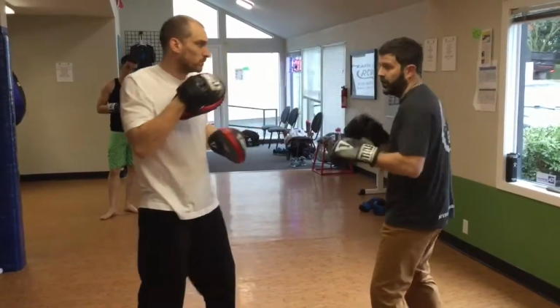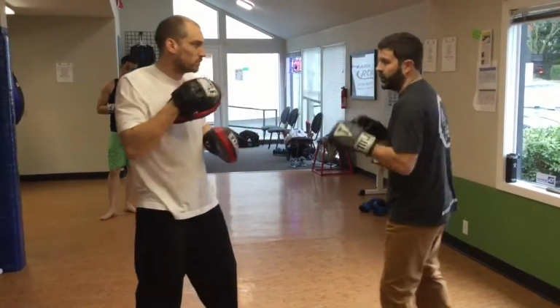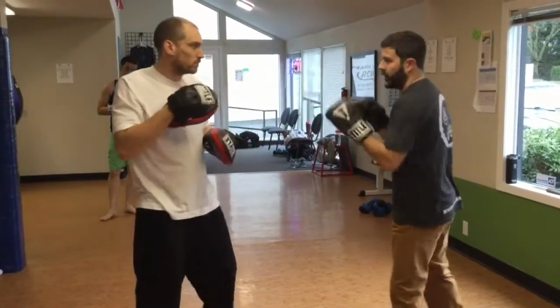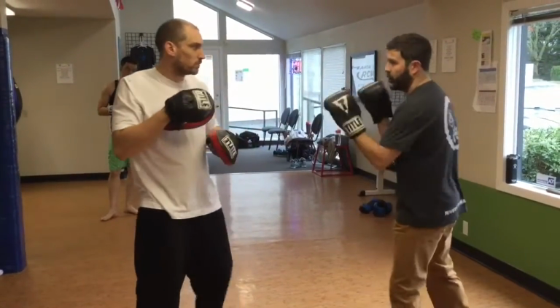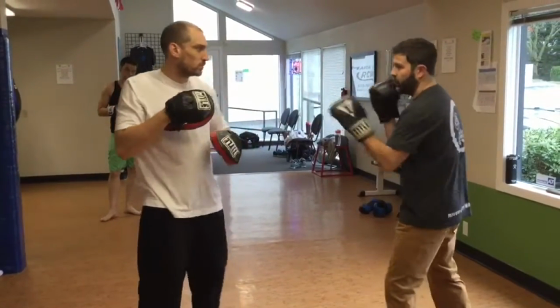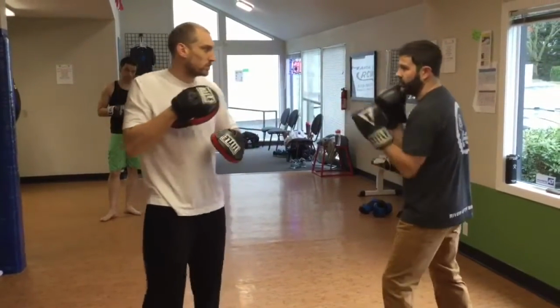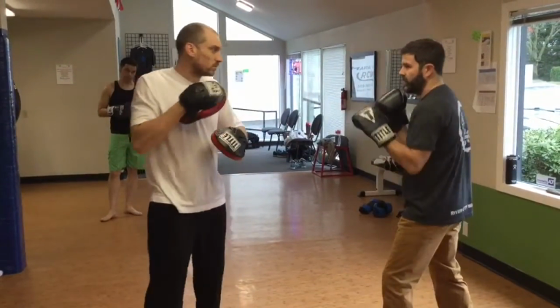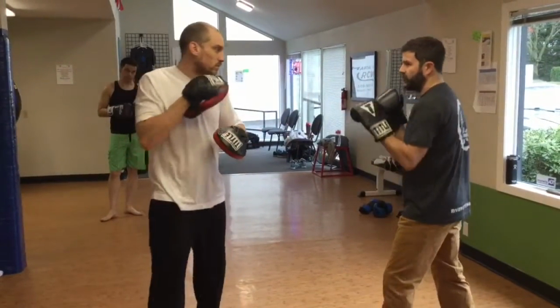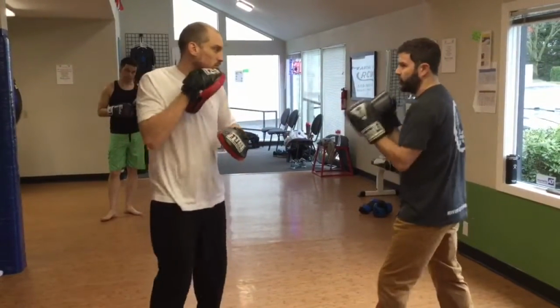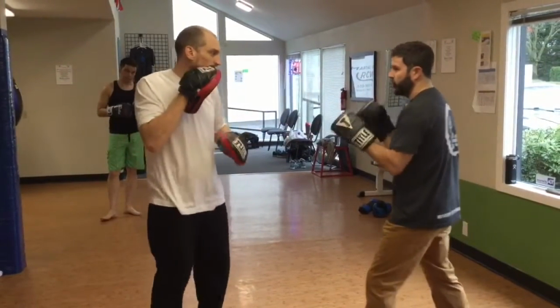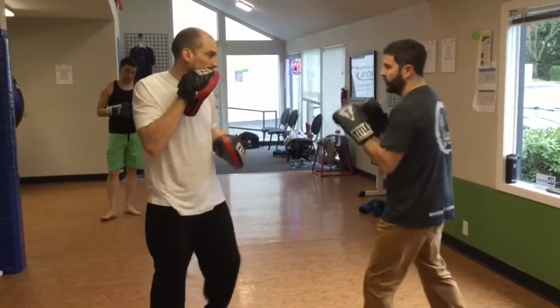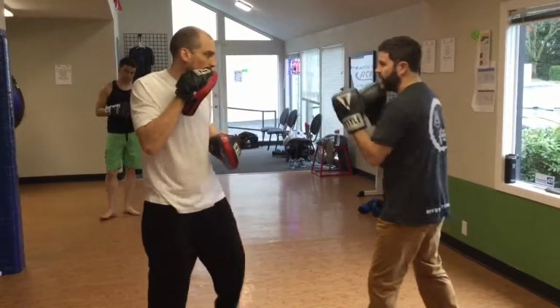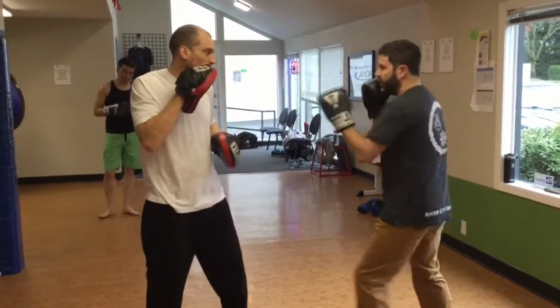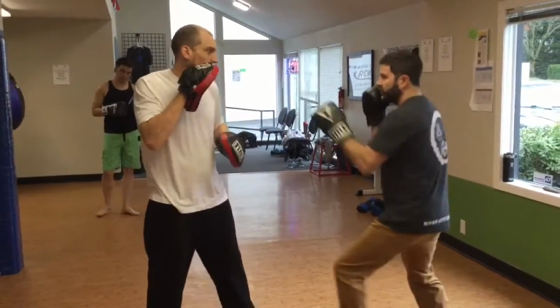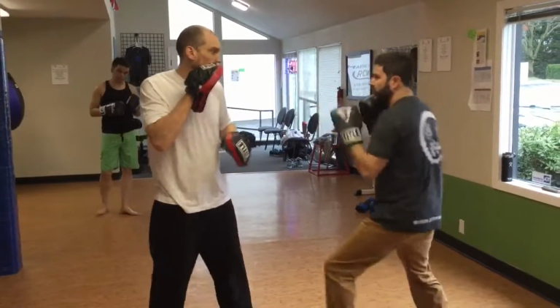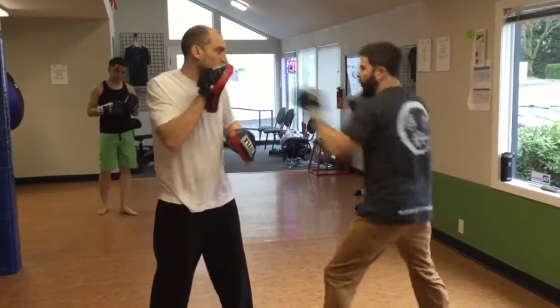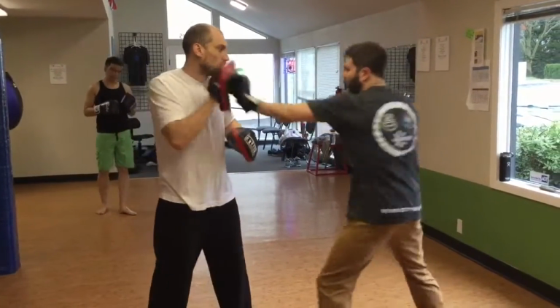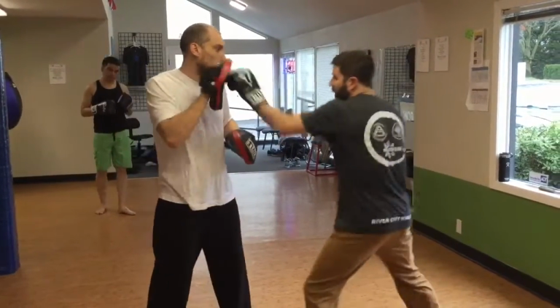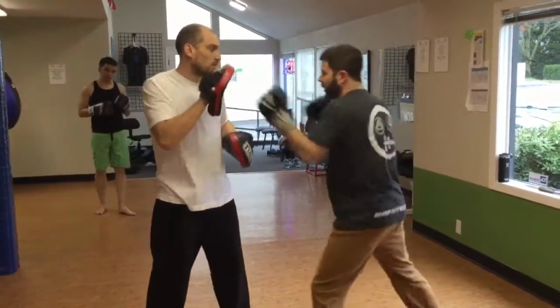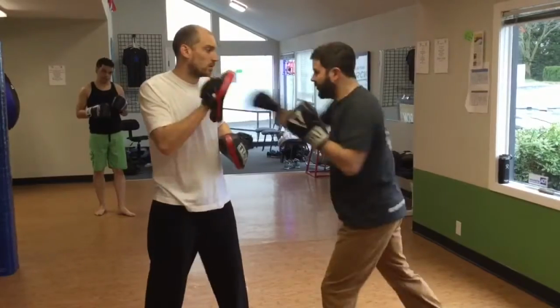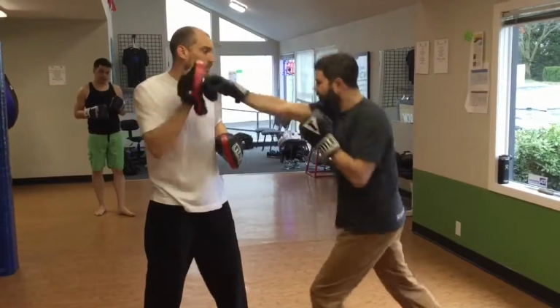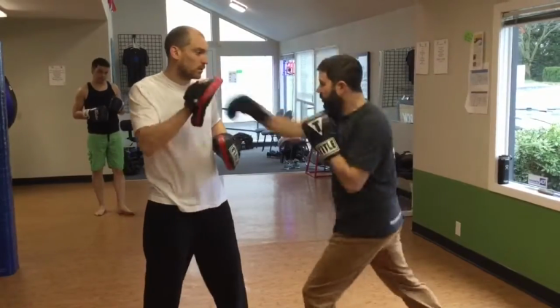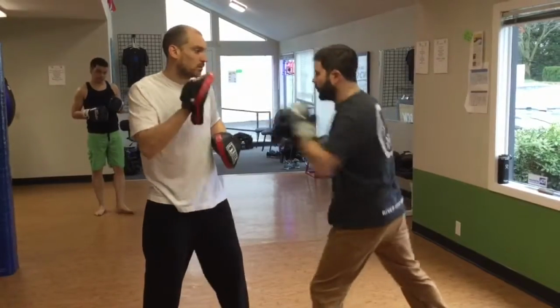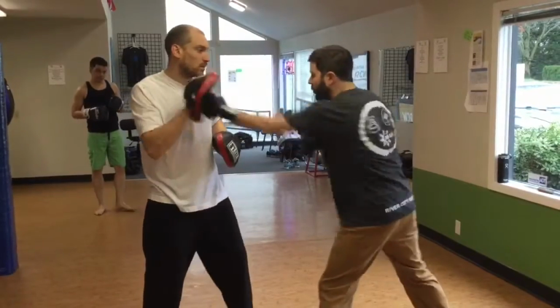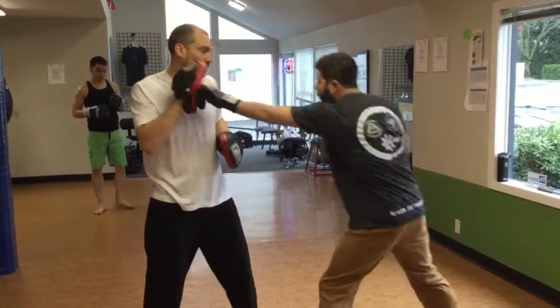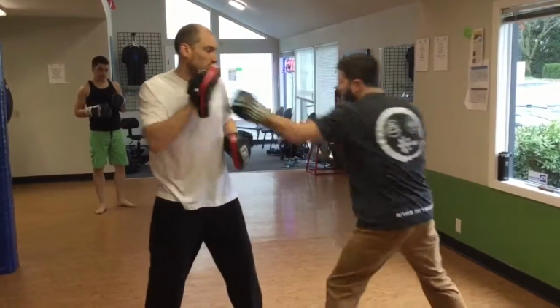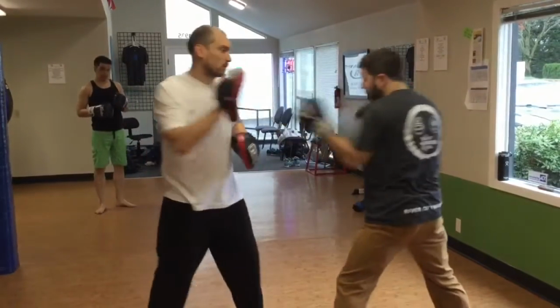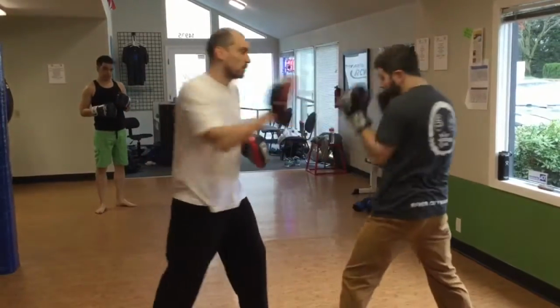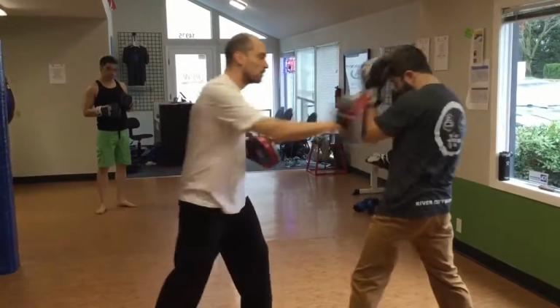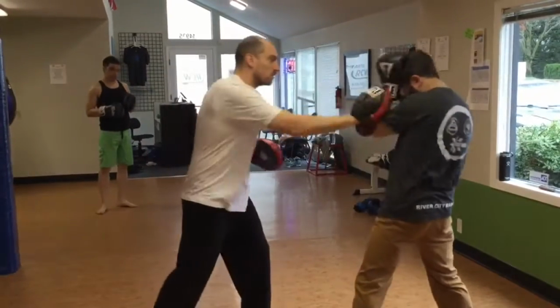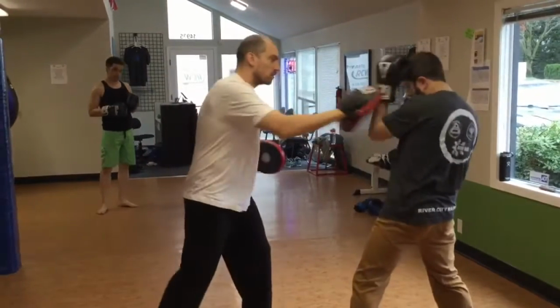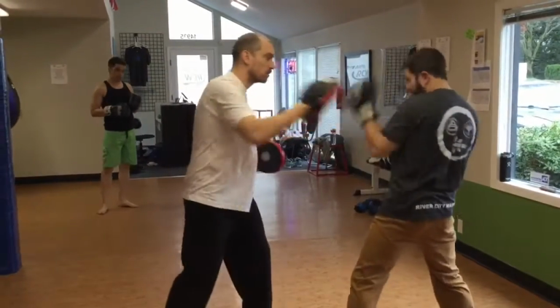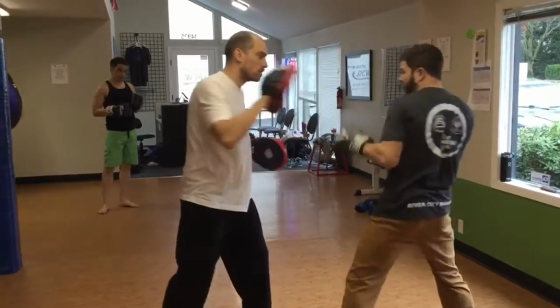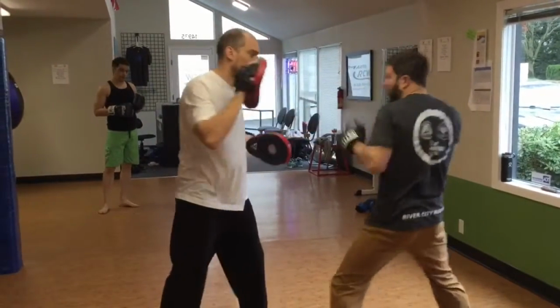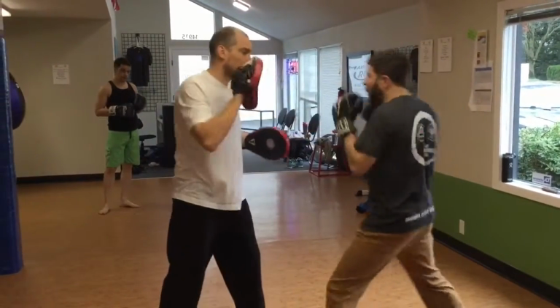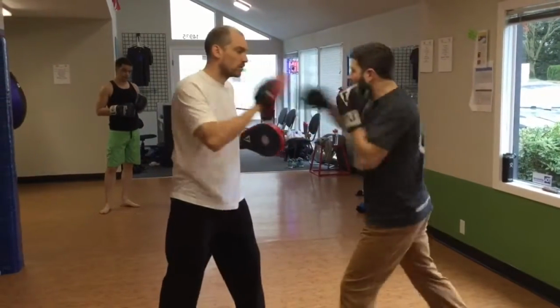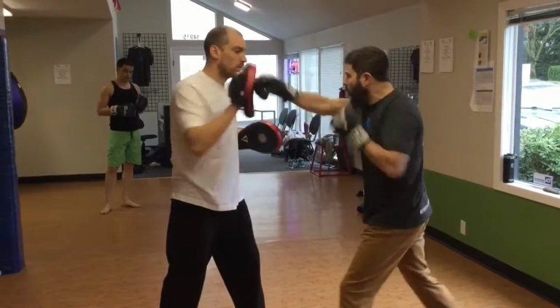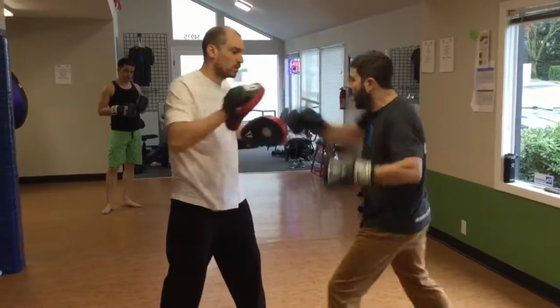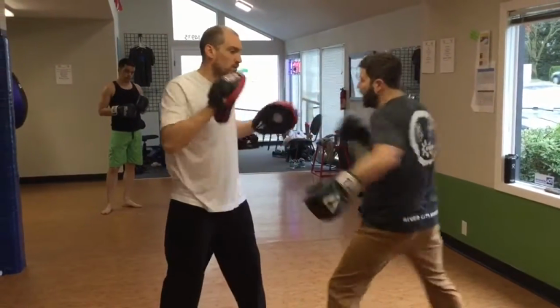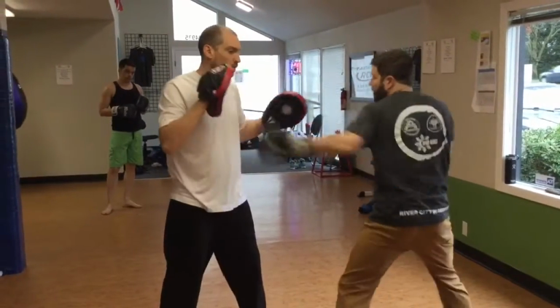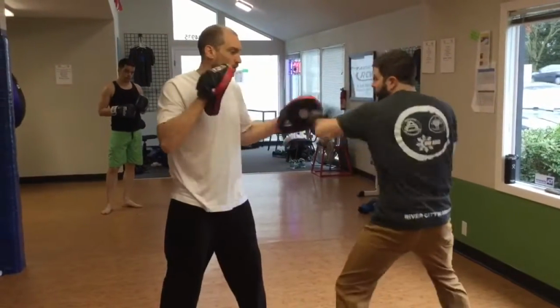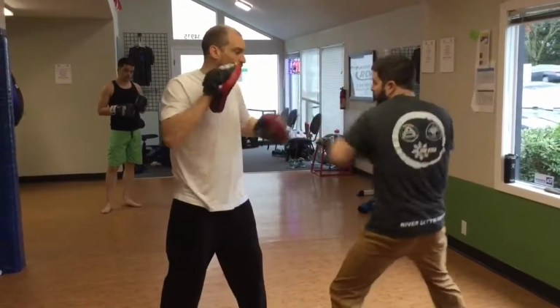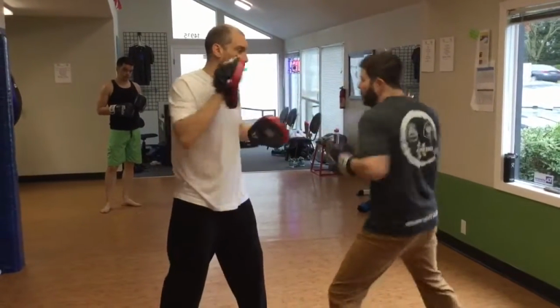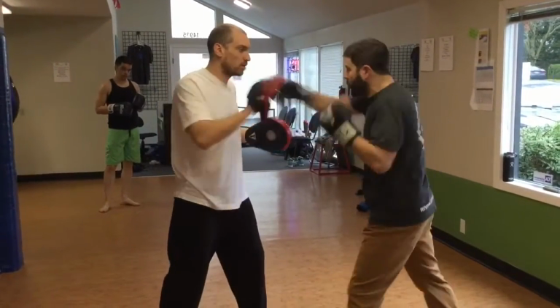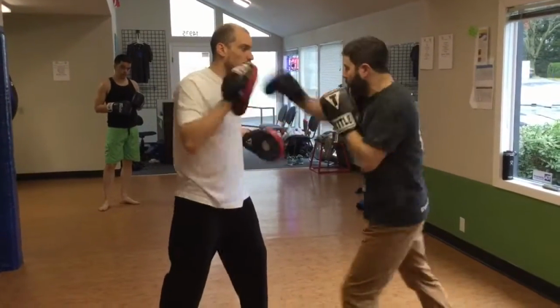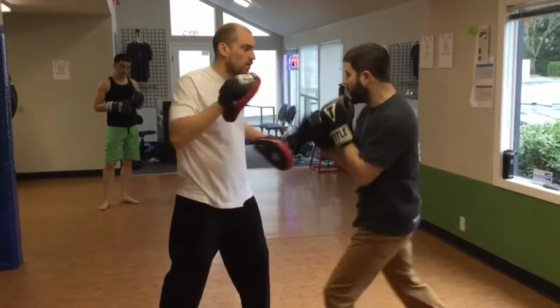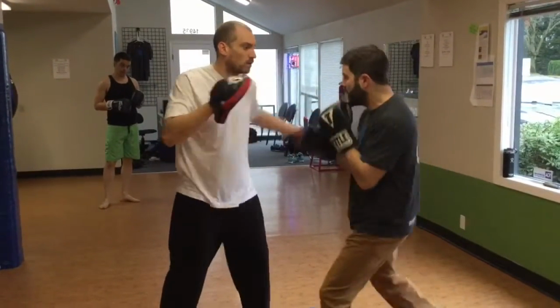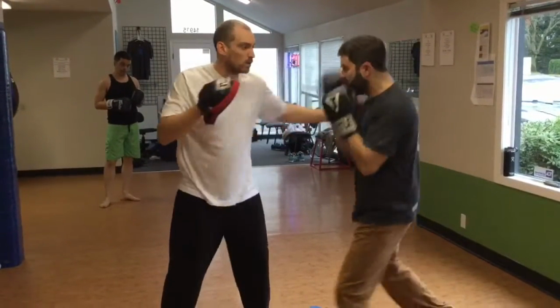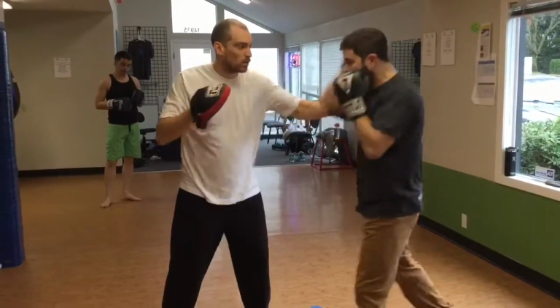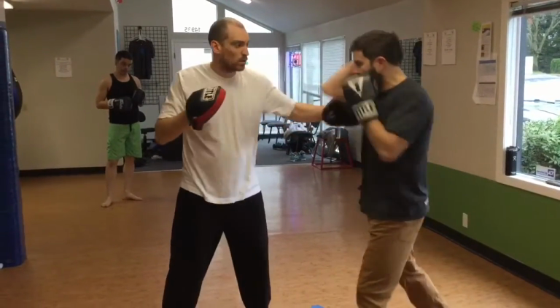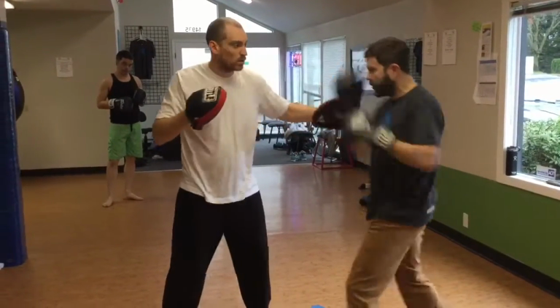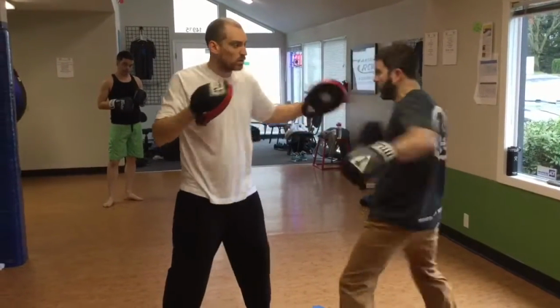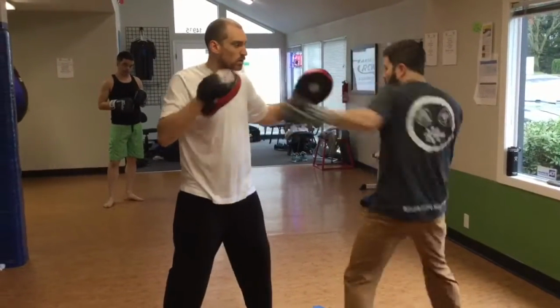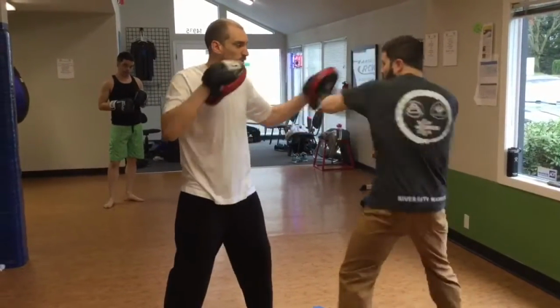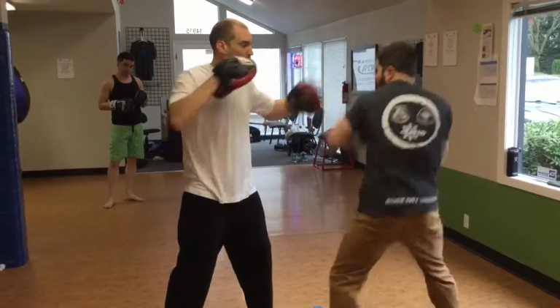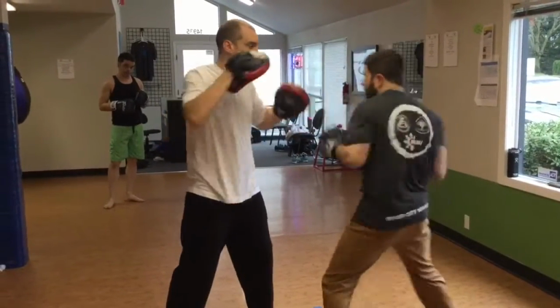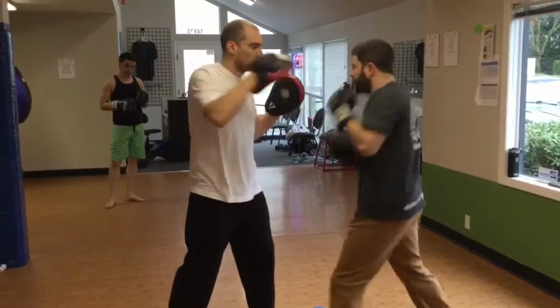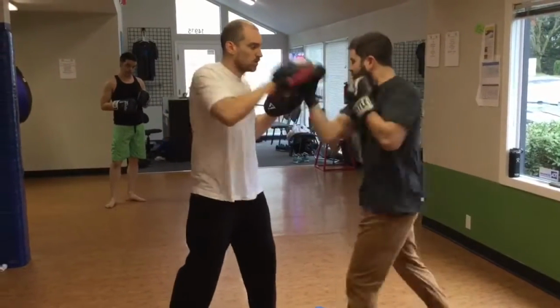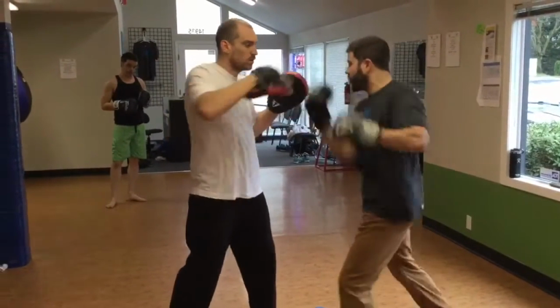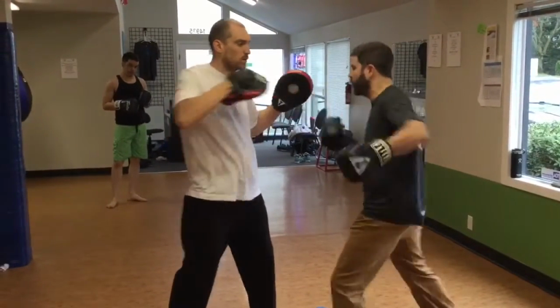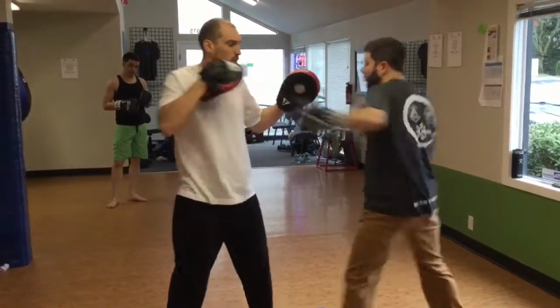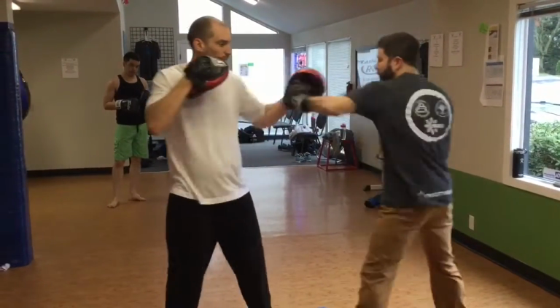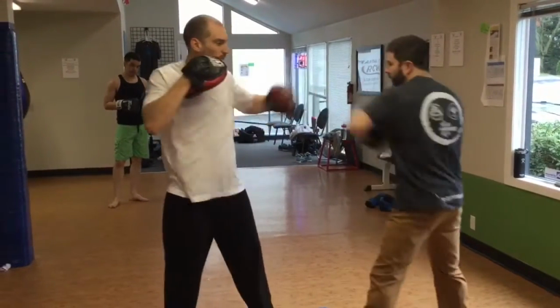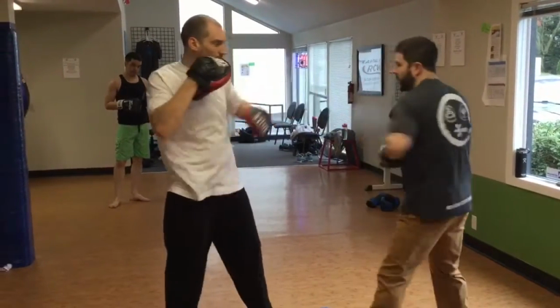Okay, one more time, smooth. So 1, 2, 3, cover. 1, 2, 3, cover. 1, 2, 3.